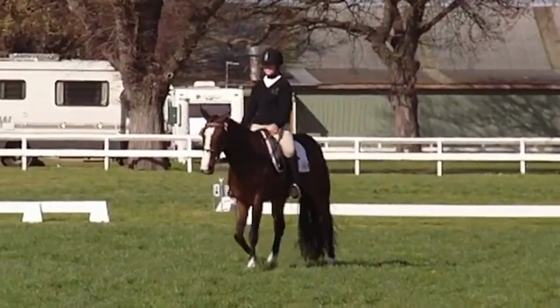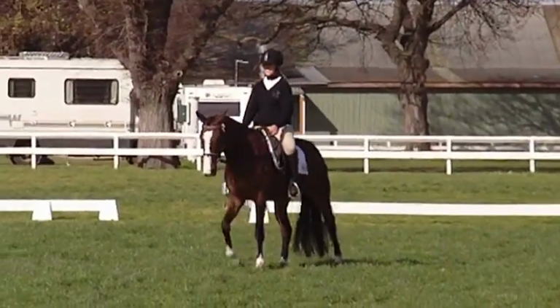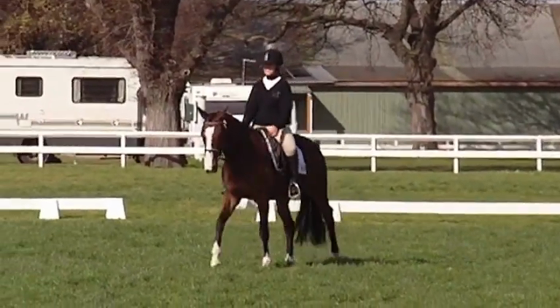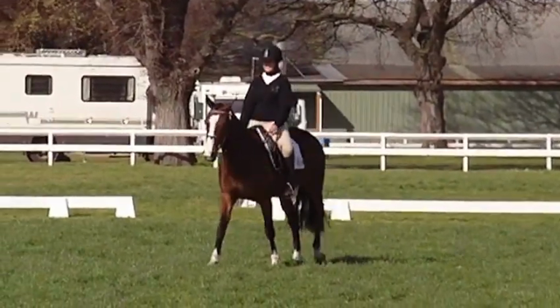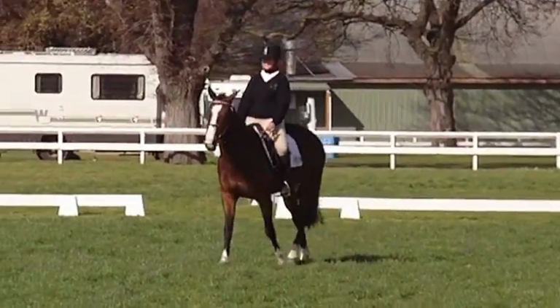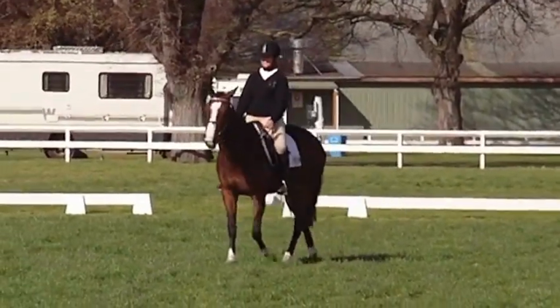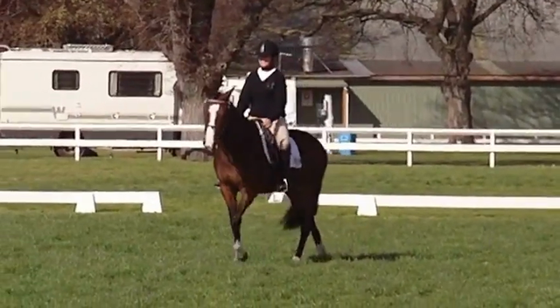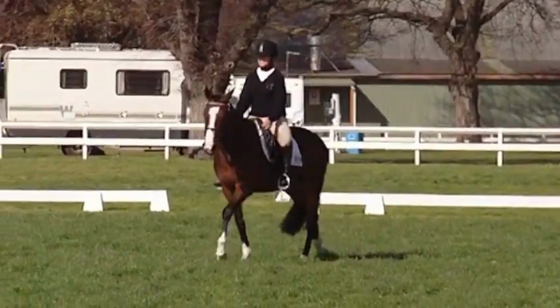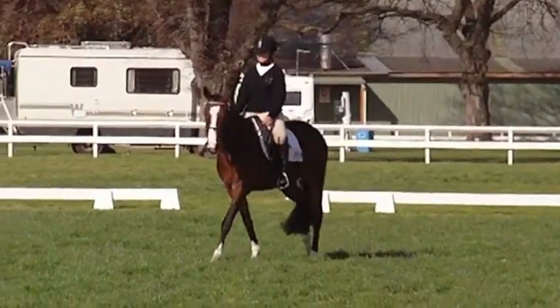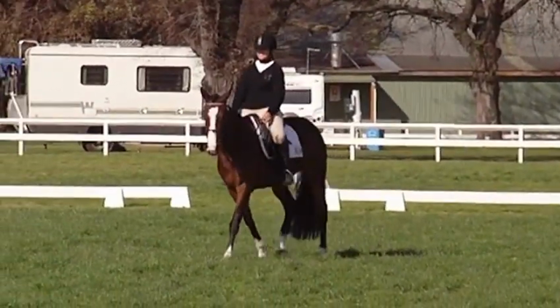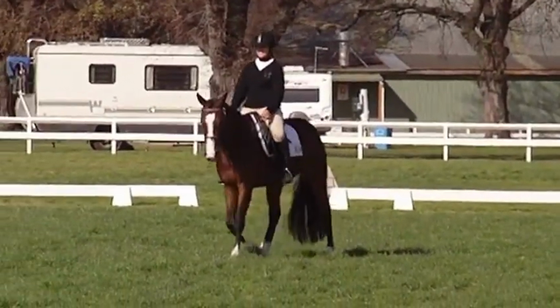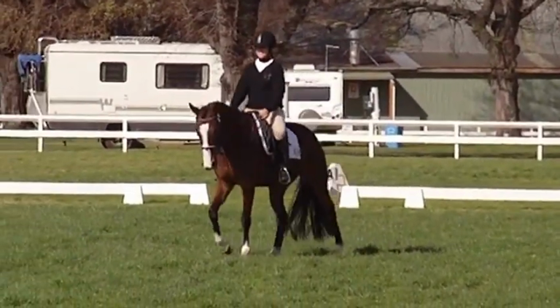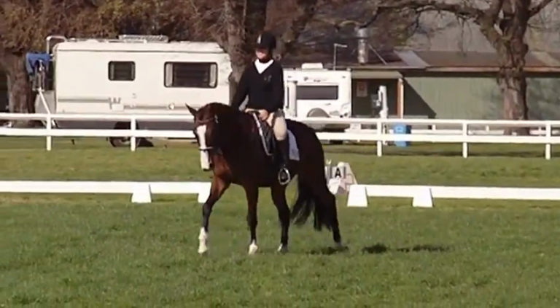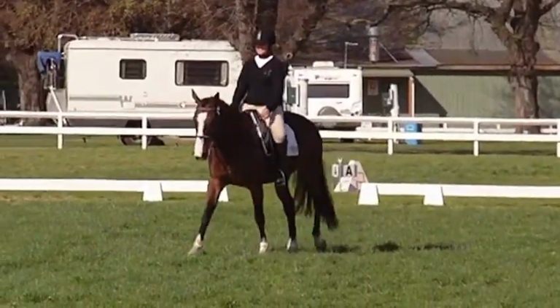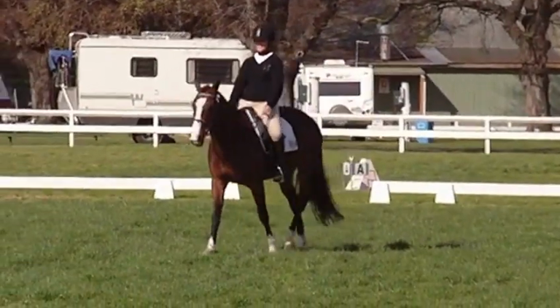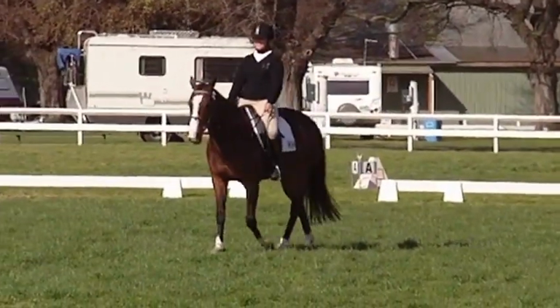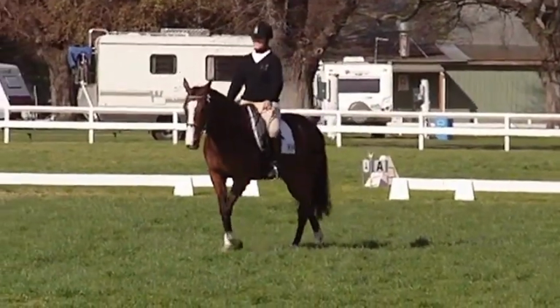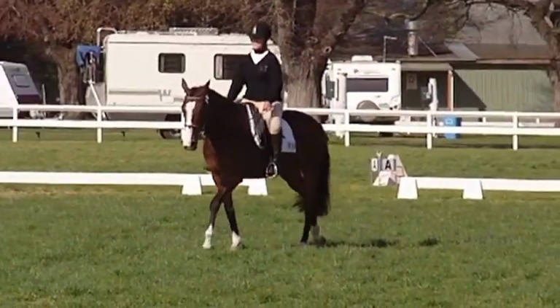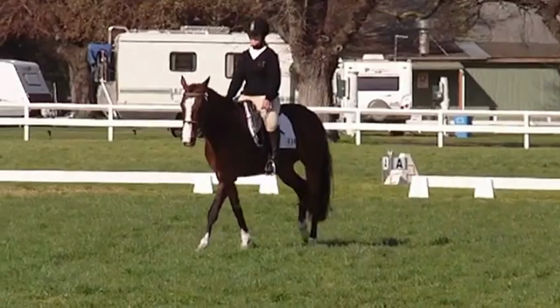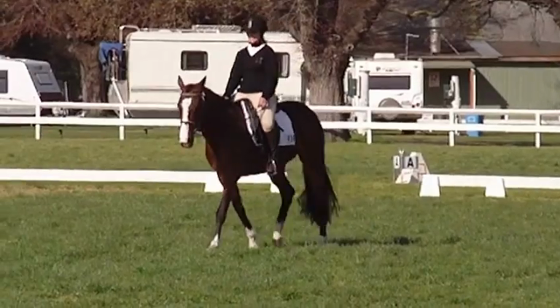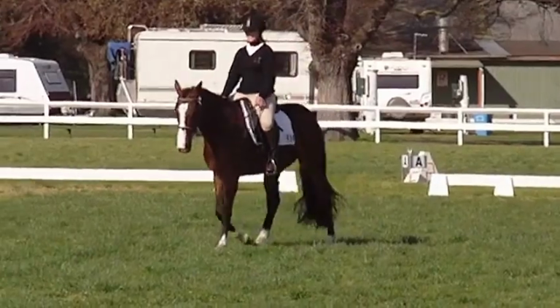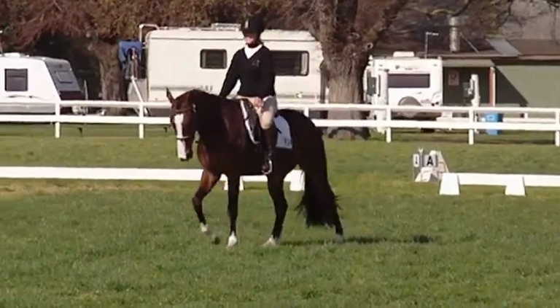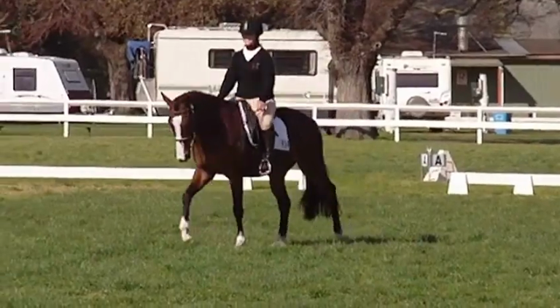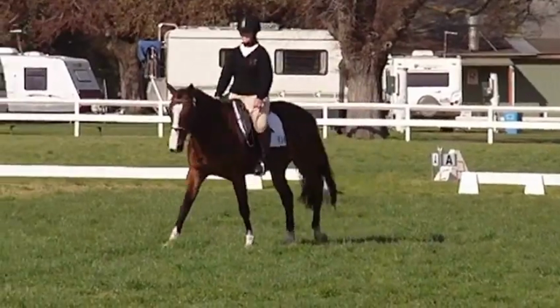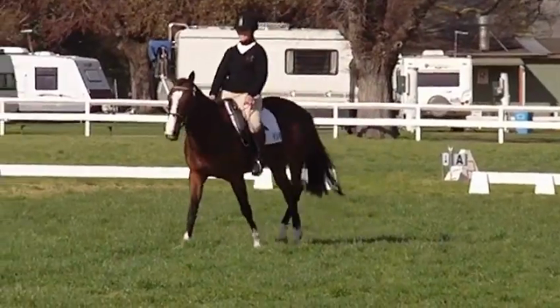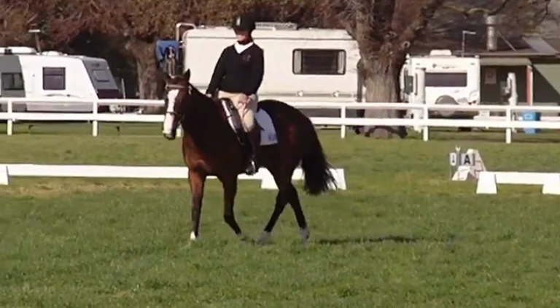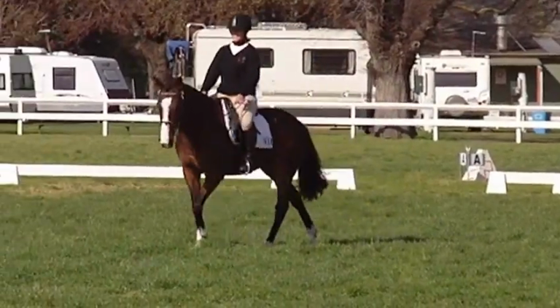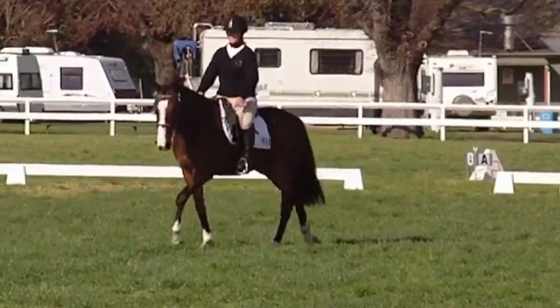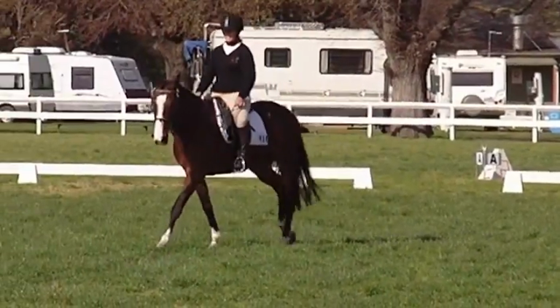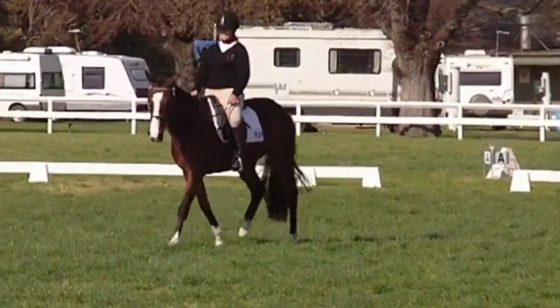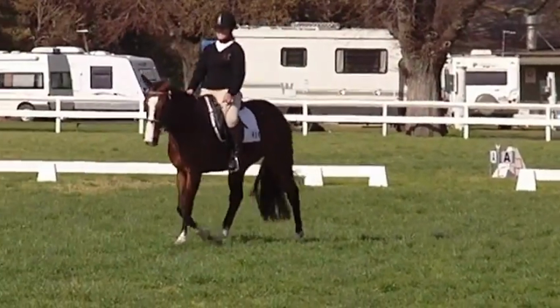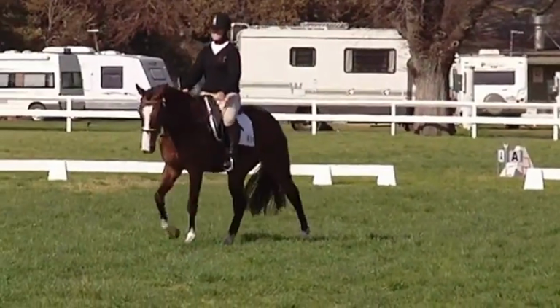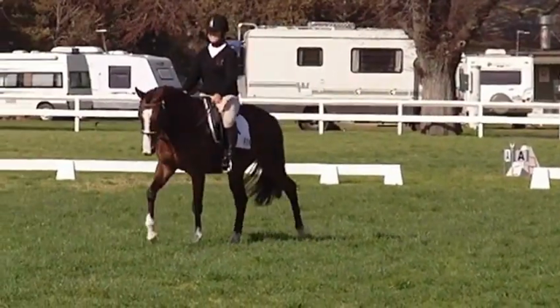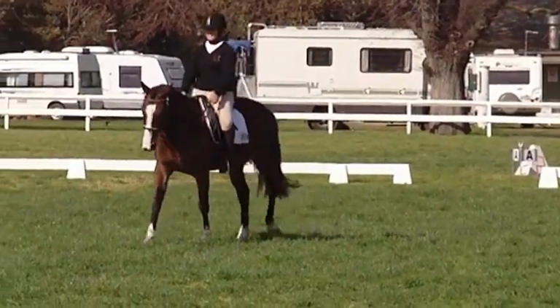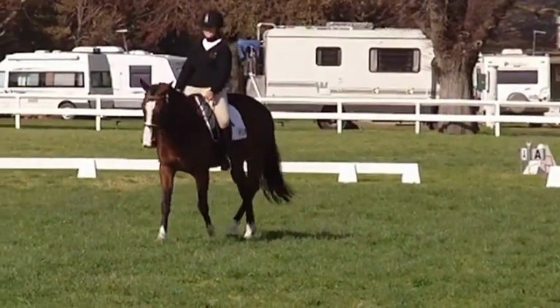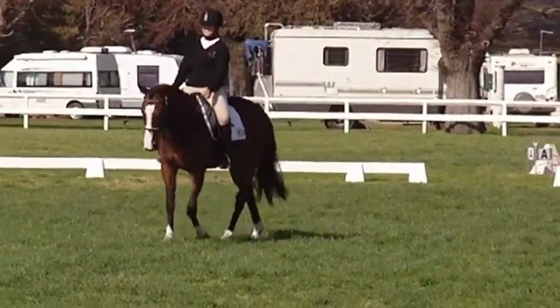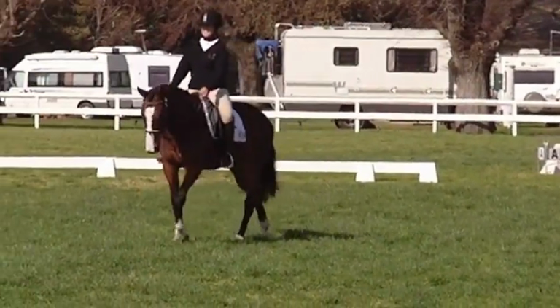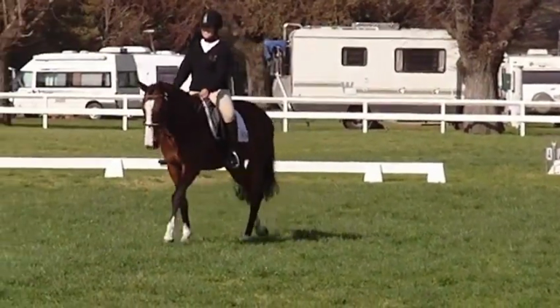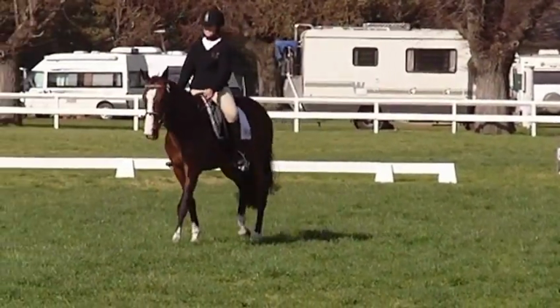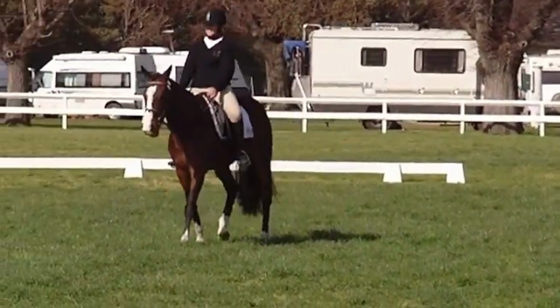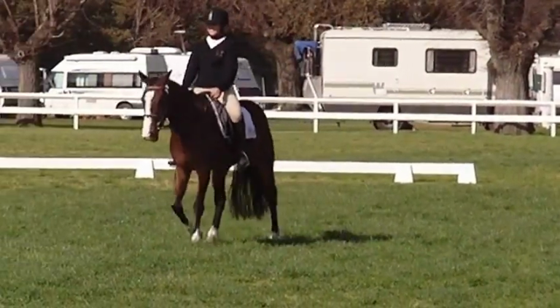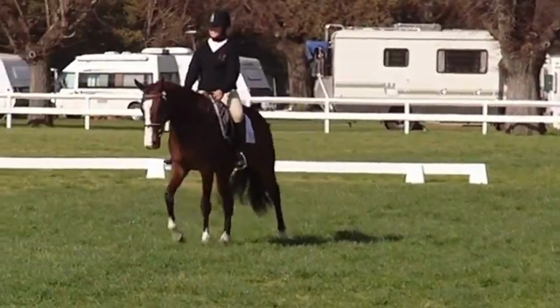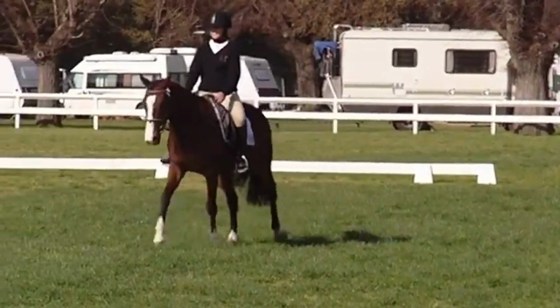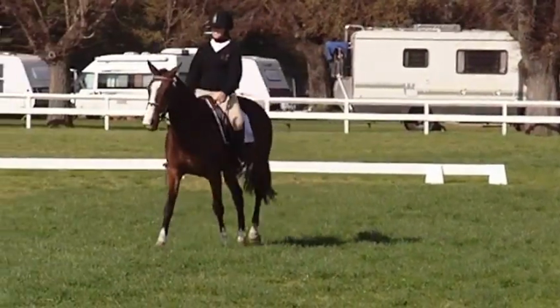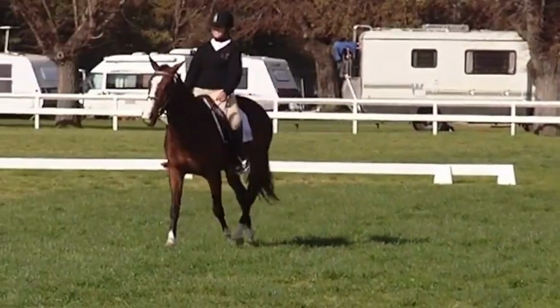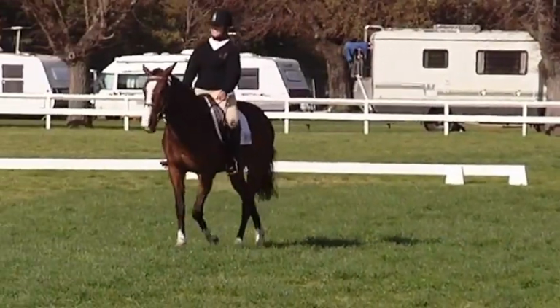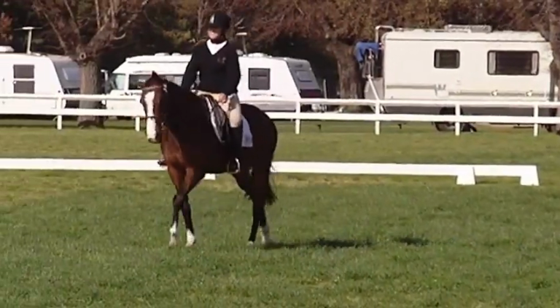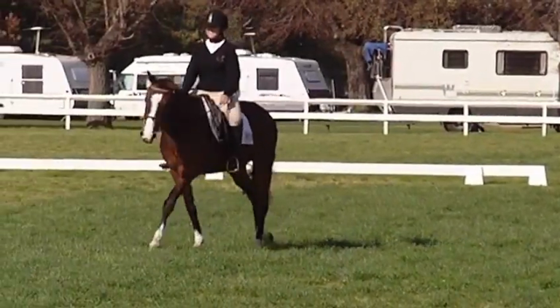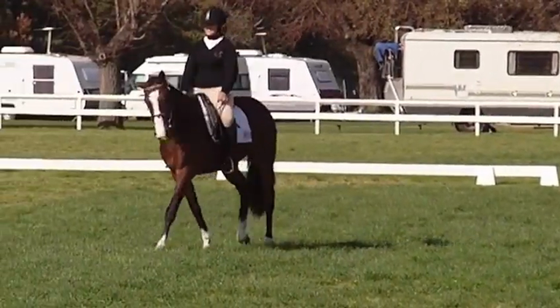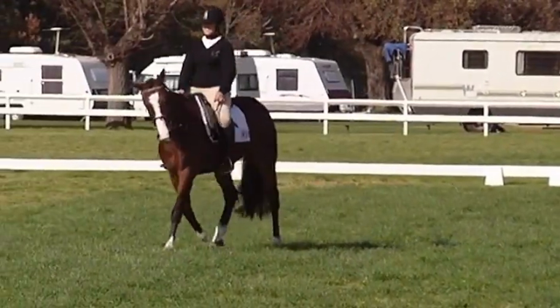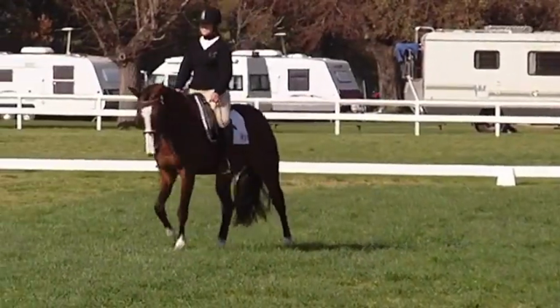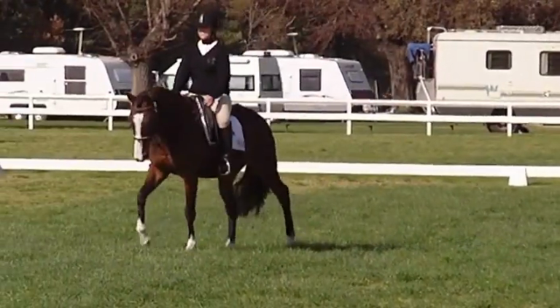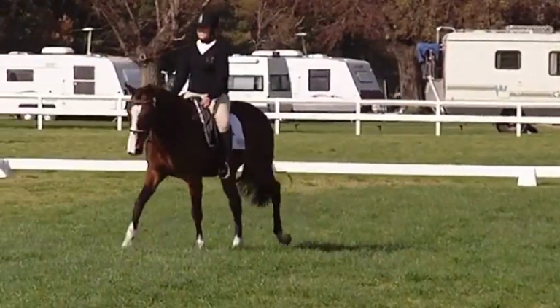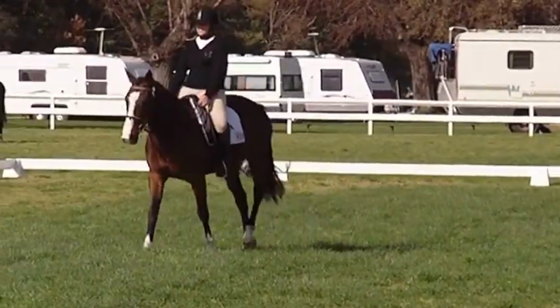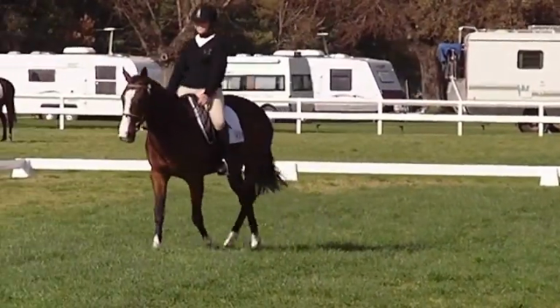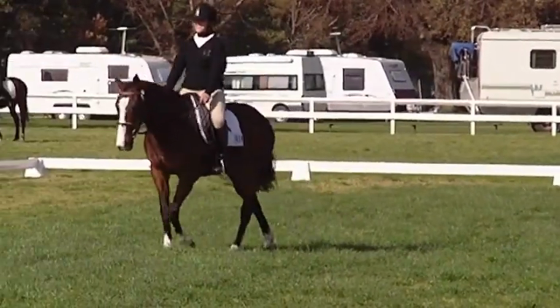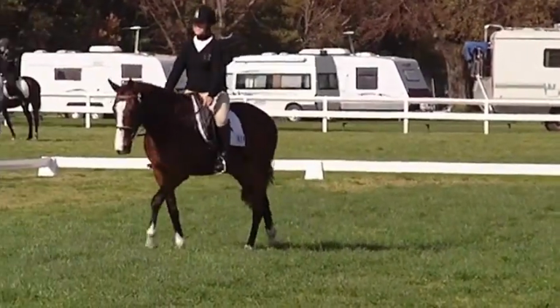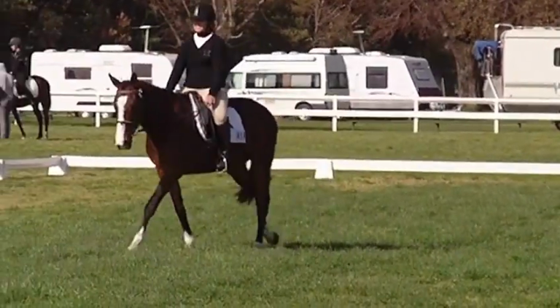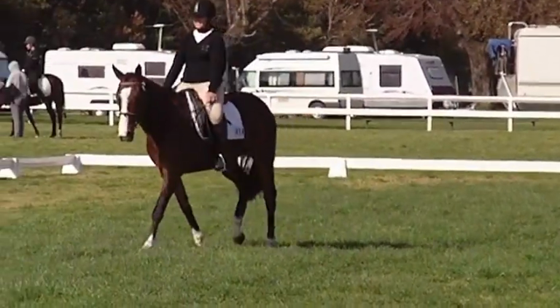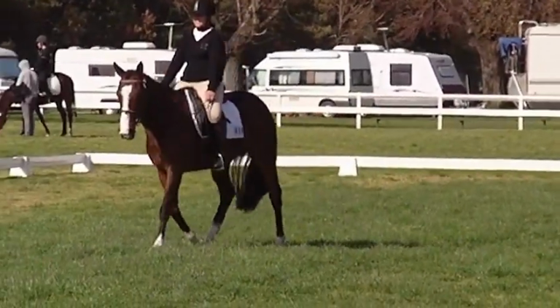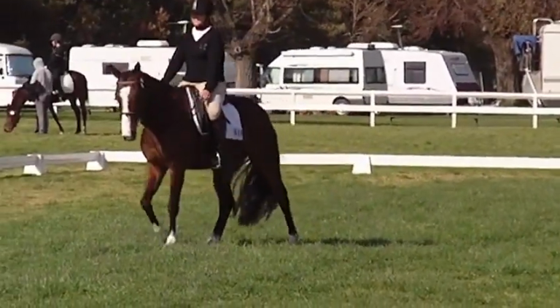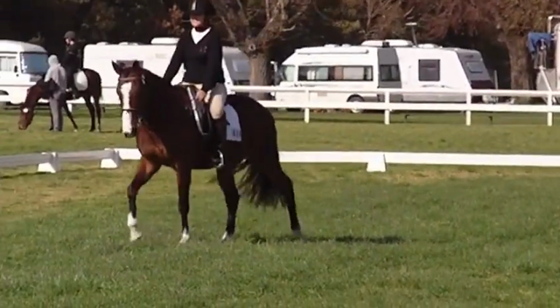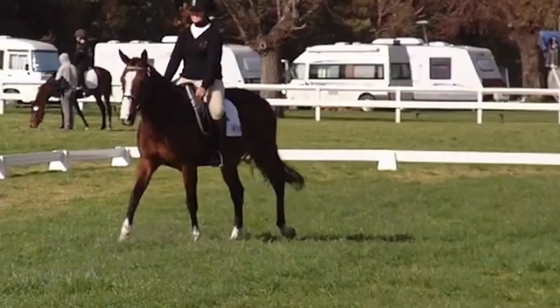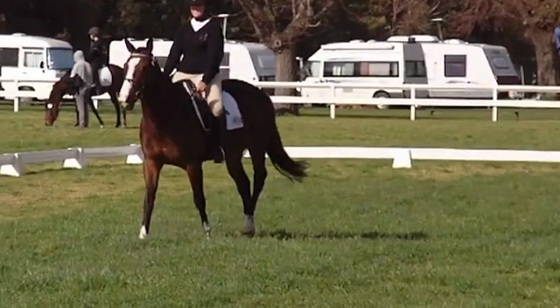She's currently doing the free walk on a long rein. As you can see, the horse is supposed to stretch and relax. Quite a substantial over-track underneath.